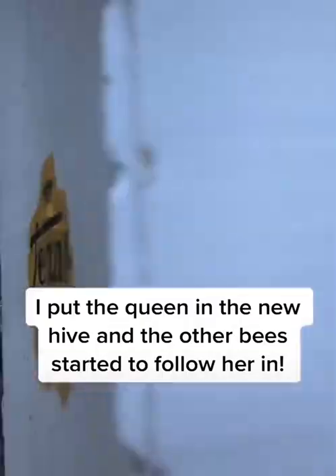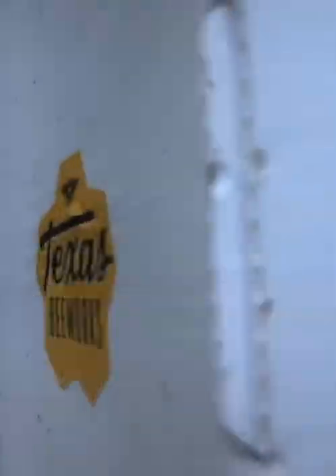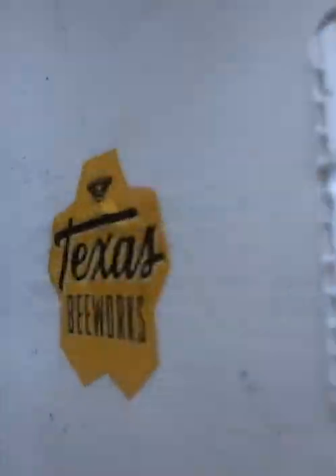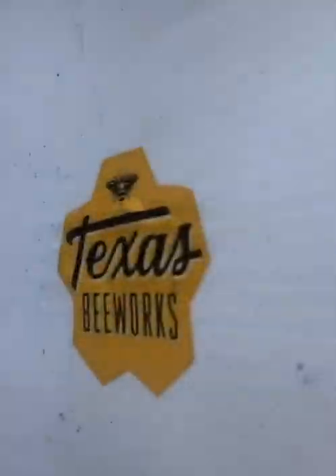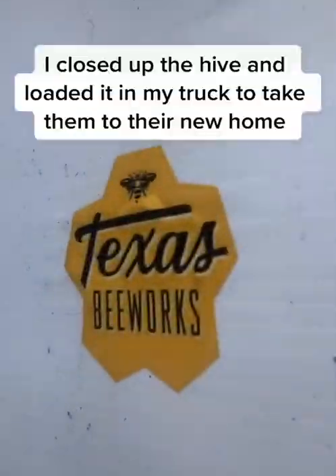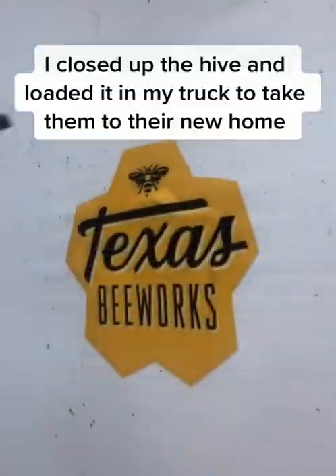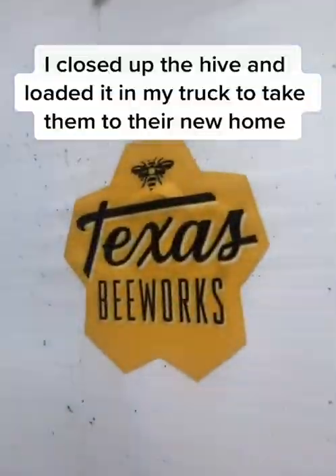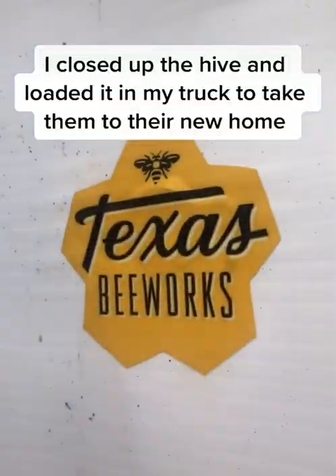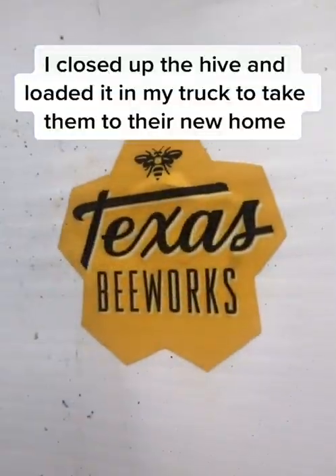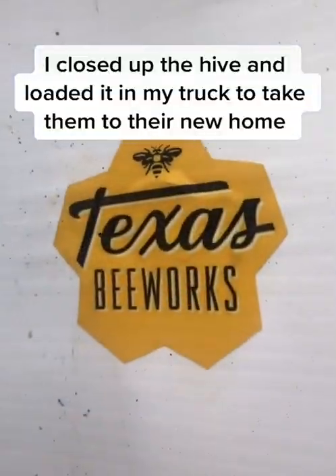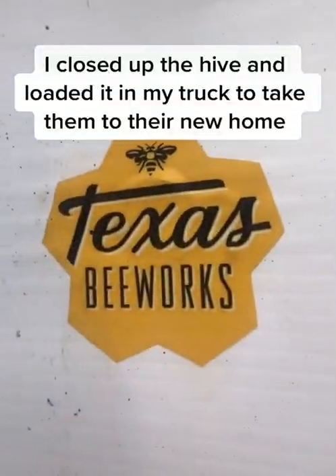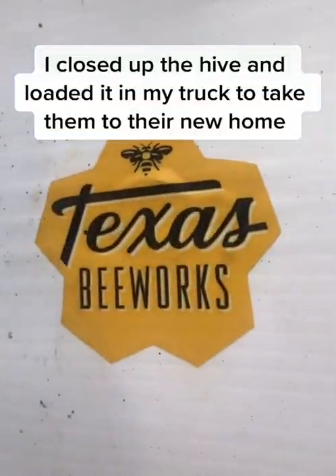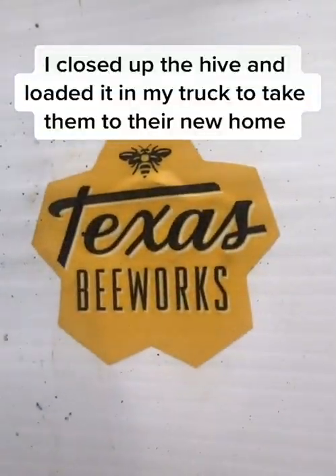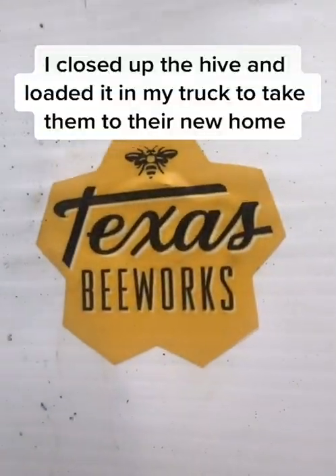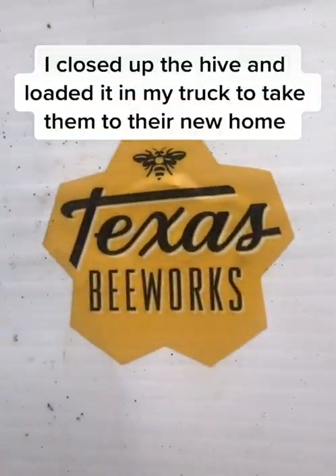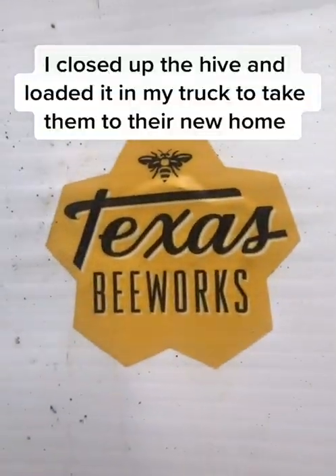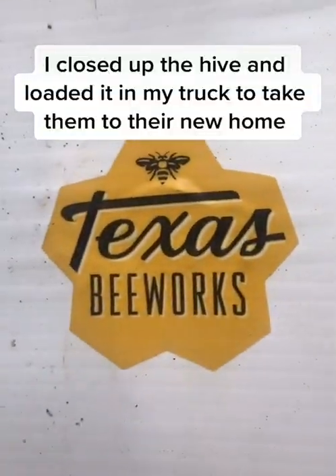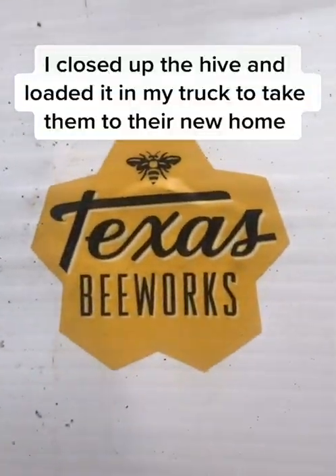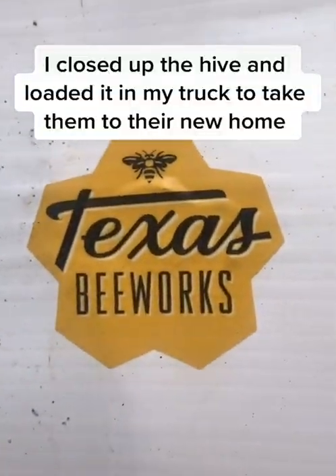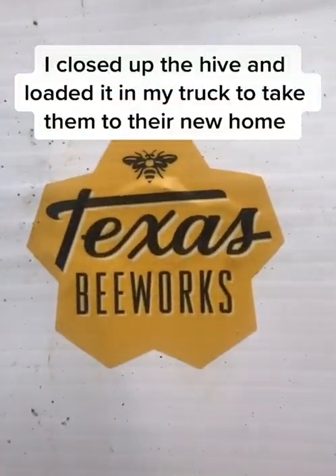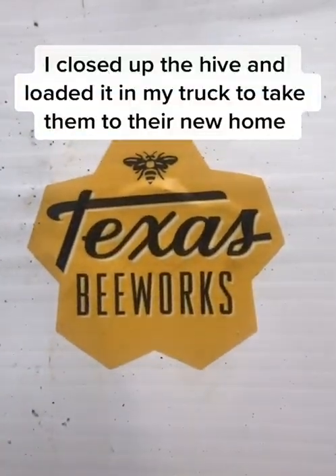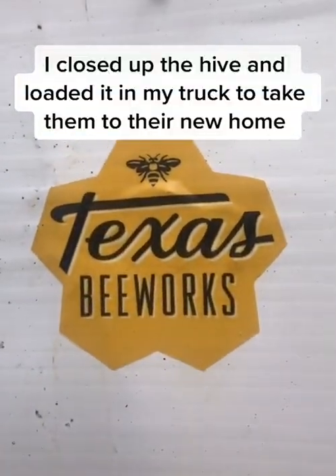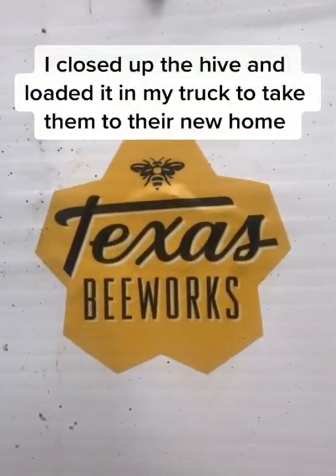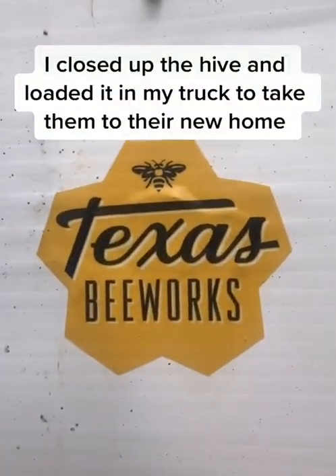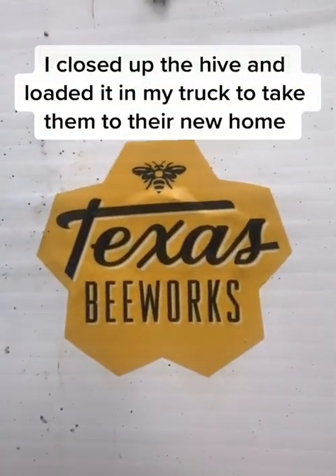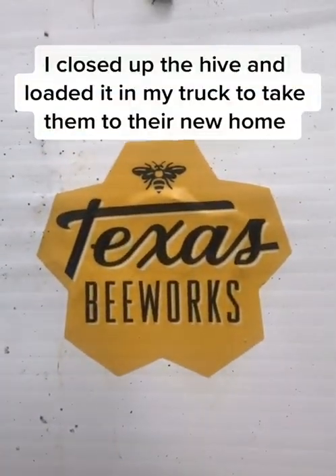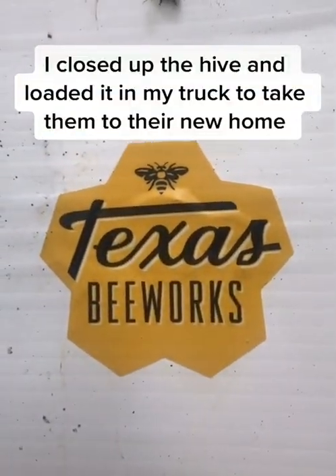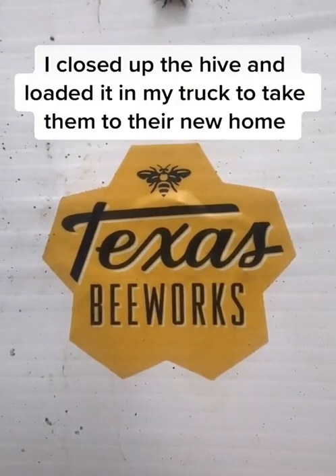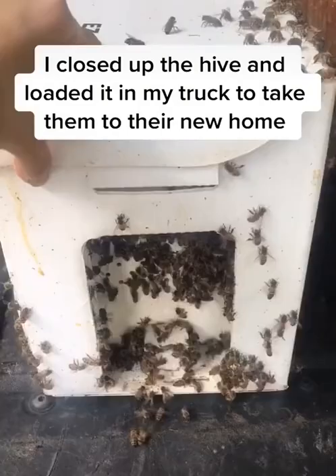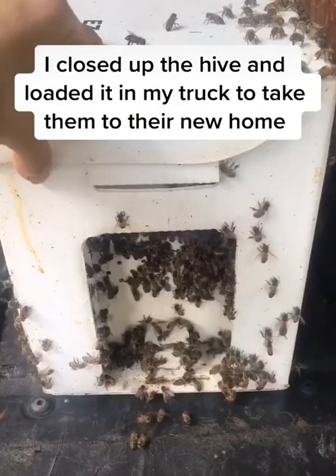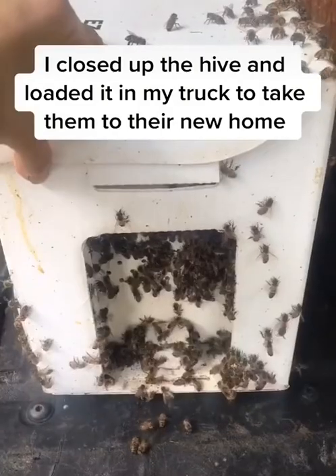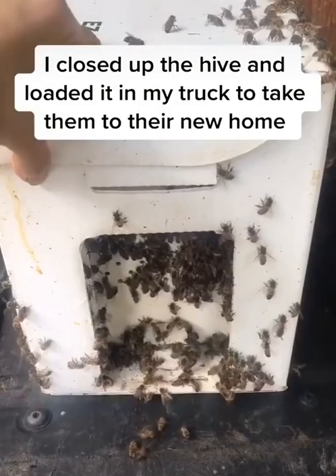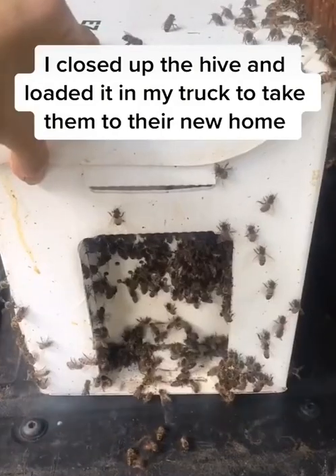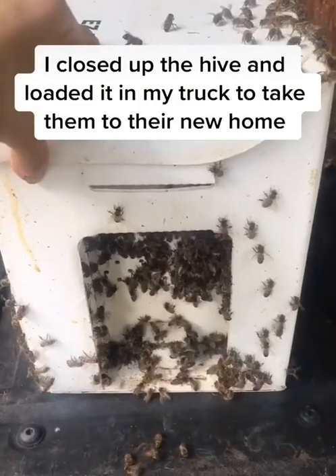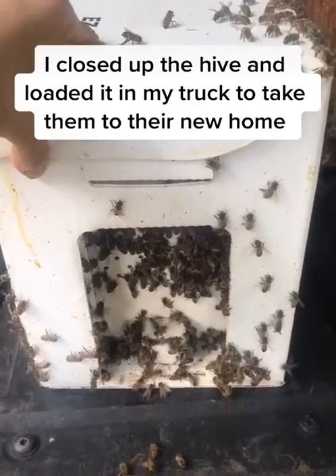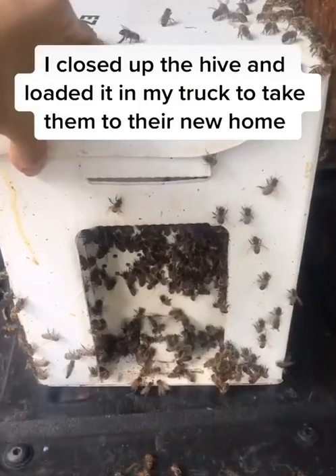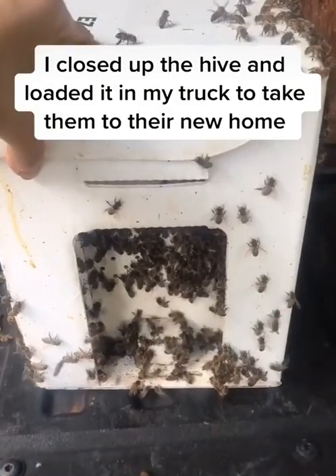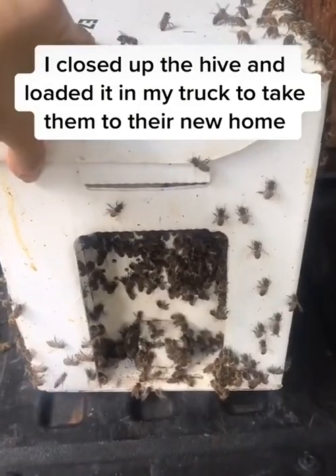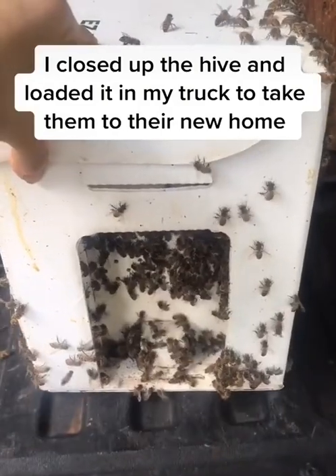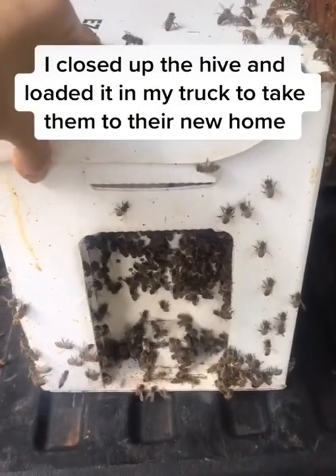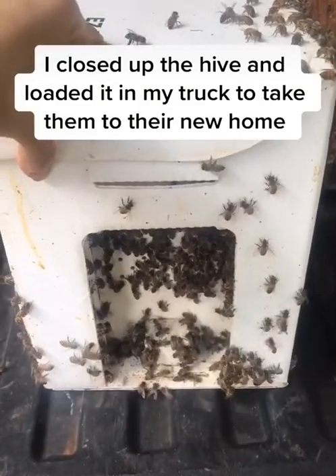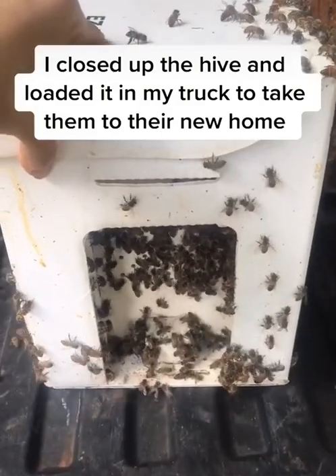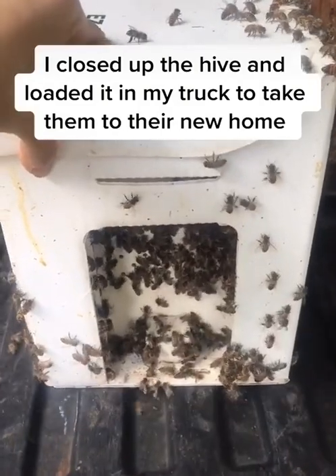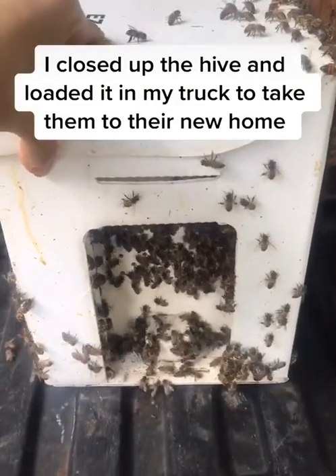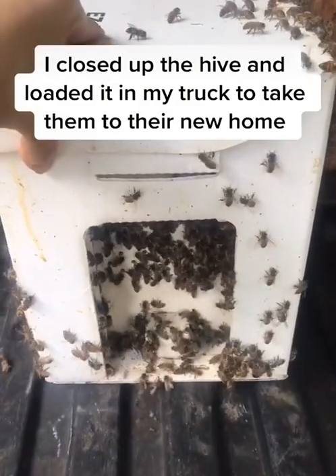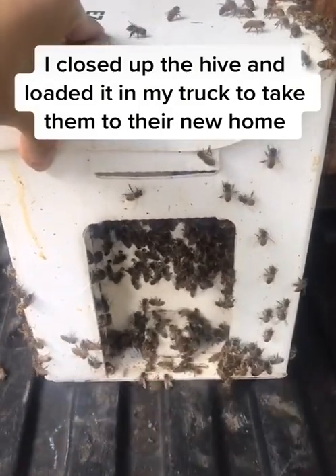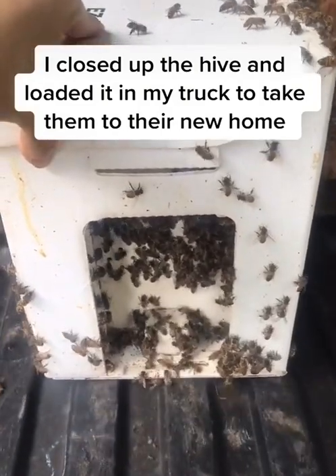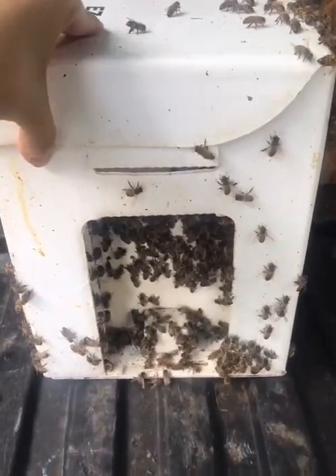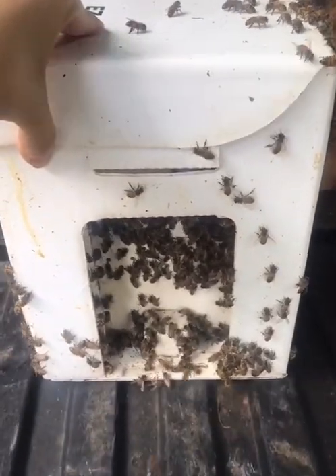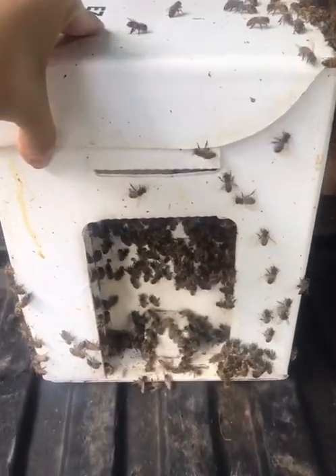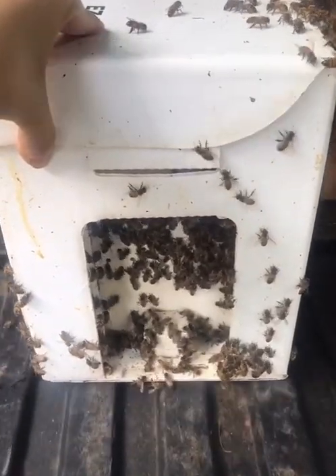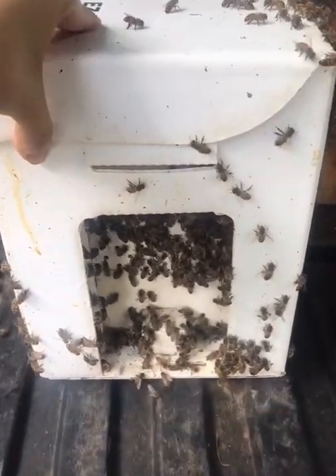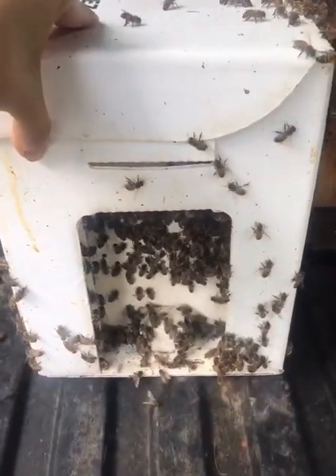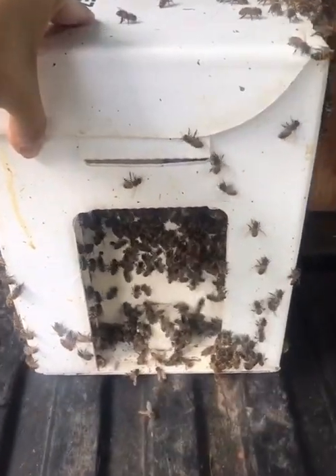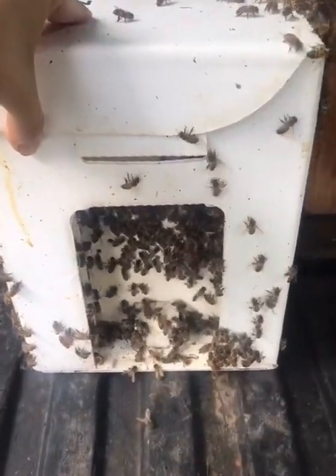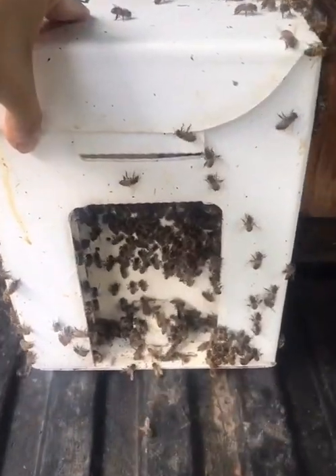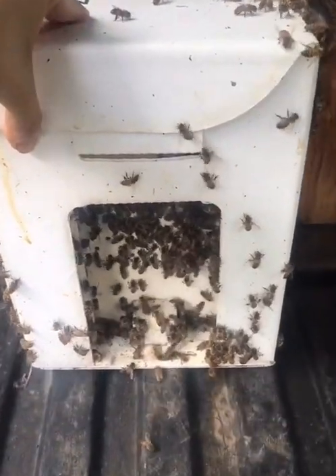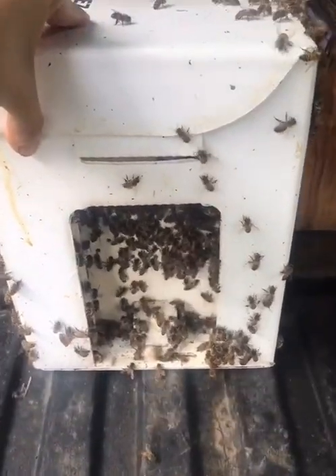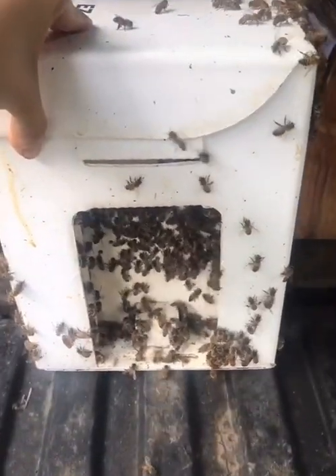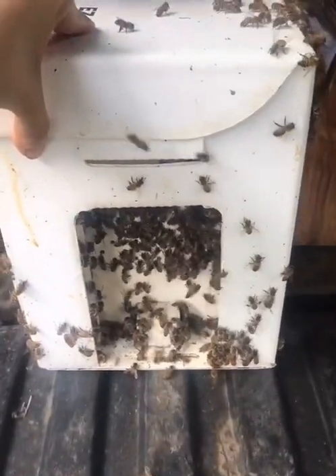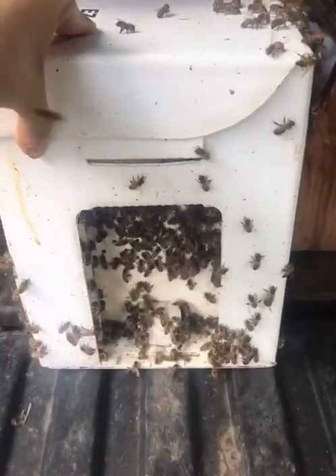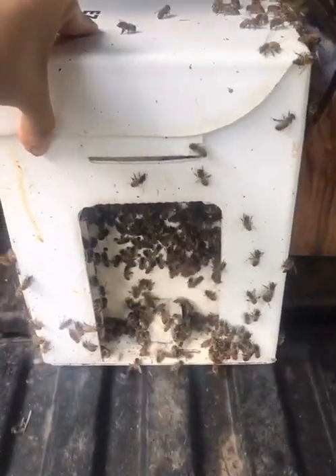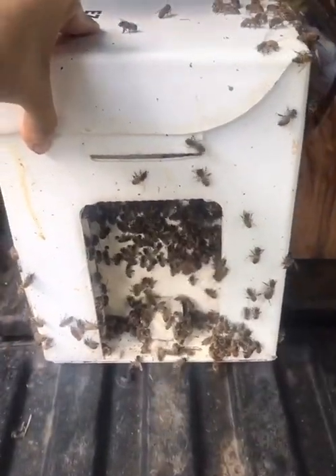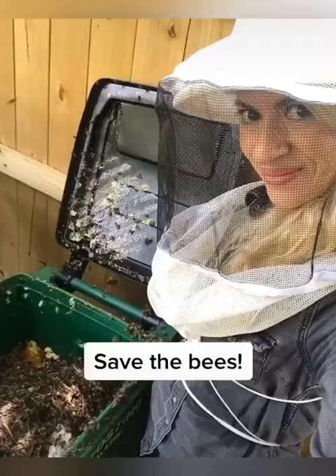So I closed up the hive, loaded it into my truck to take them to their new home, and it was another successful day of saving the bees!